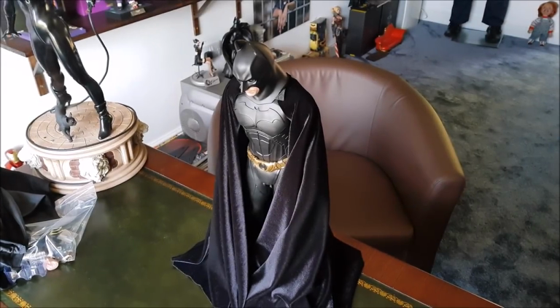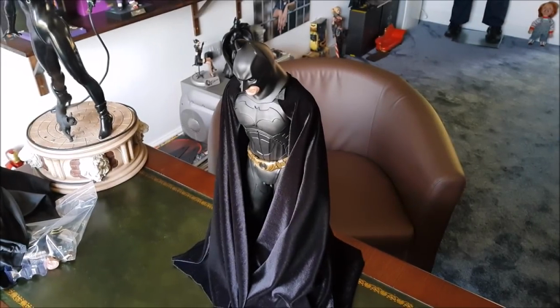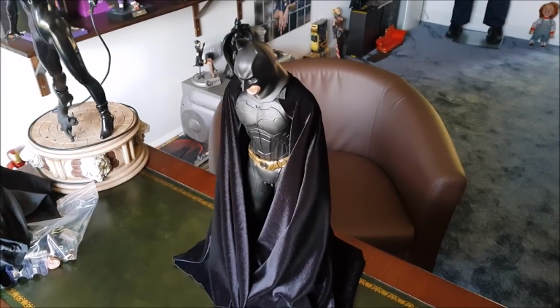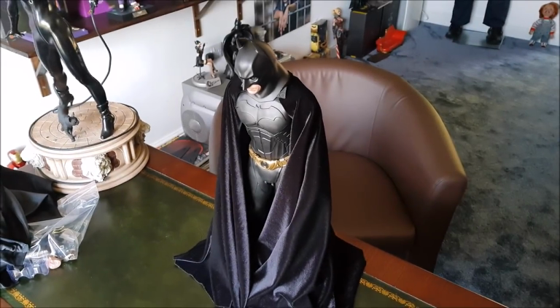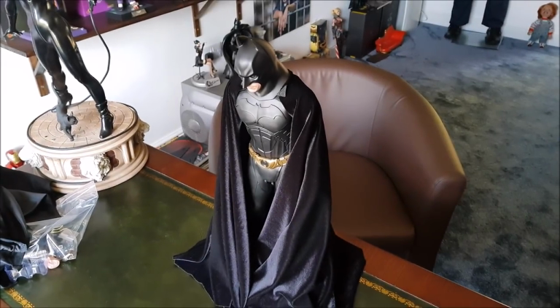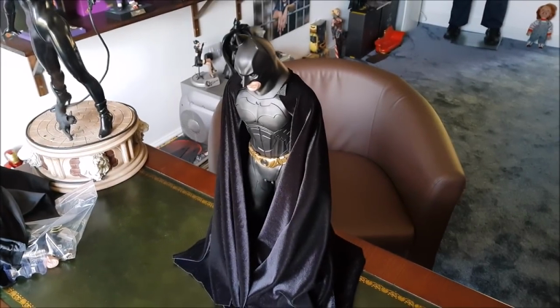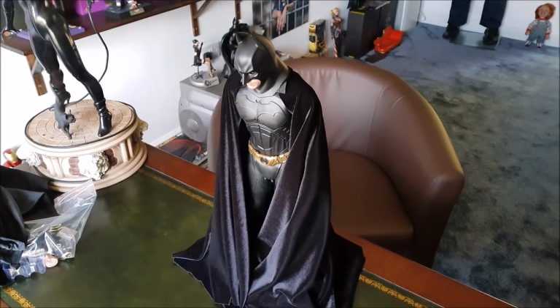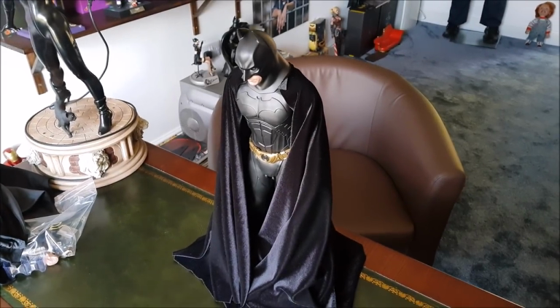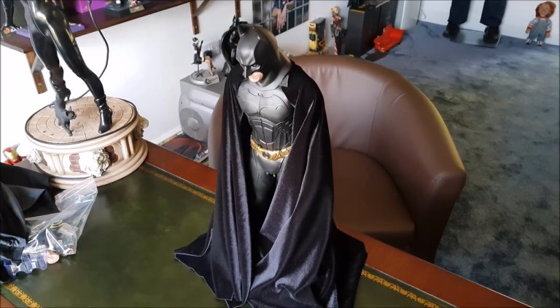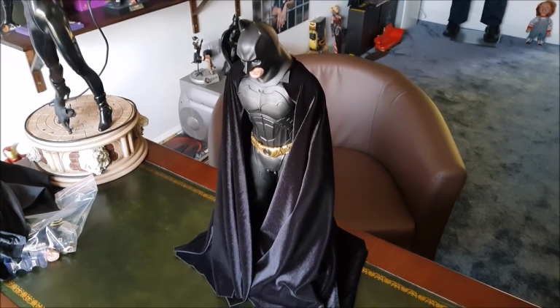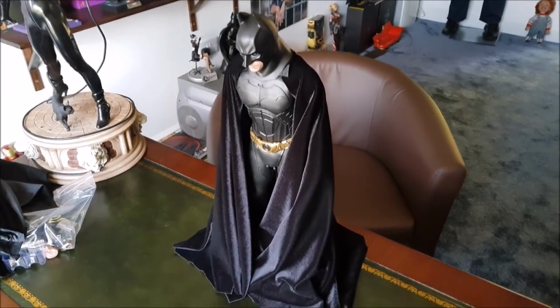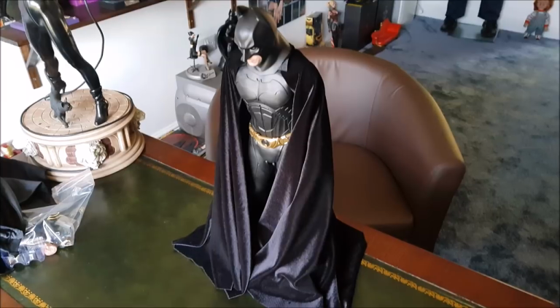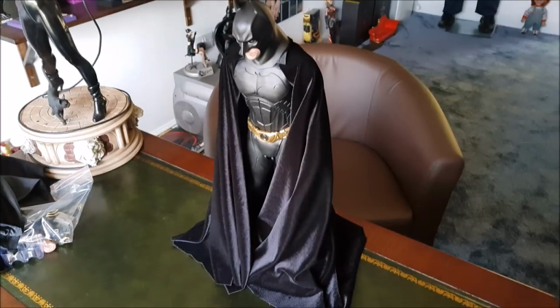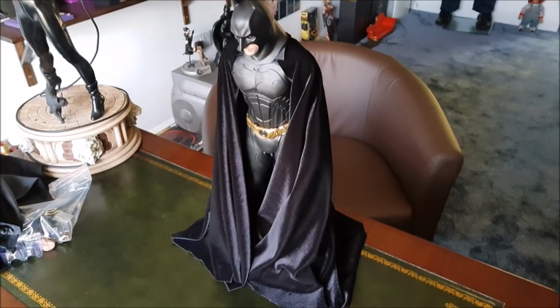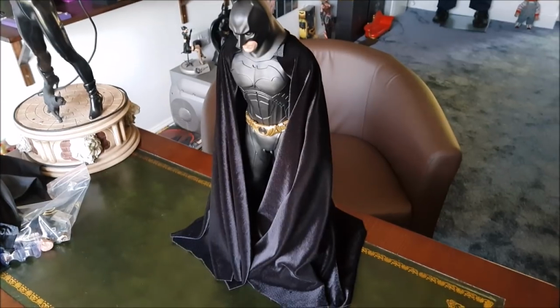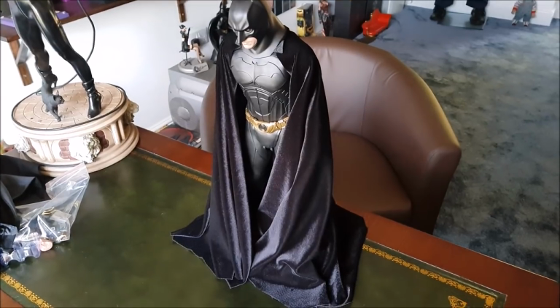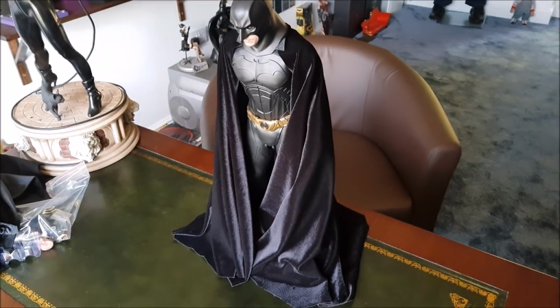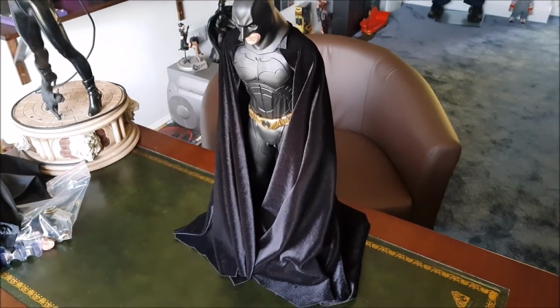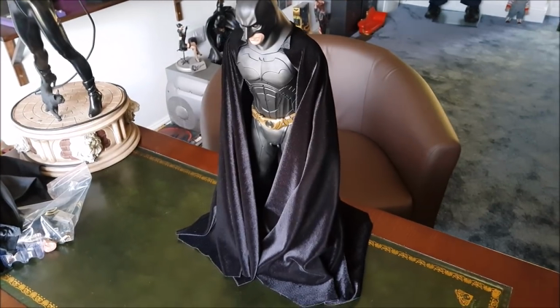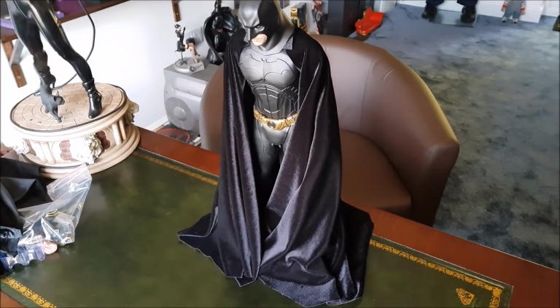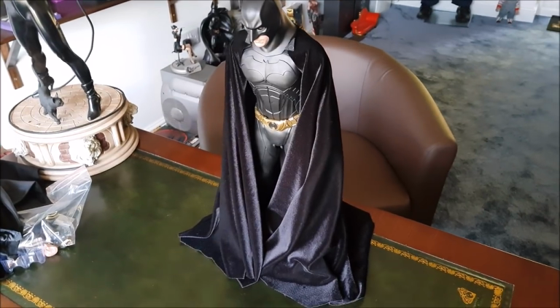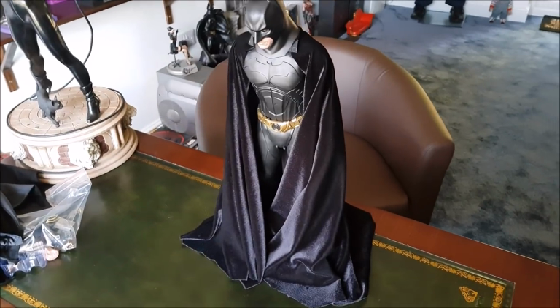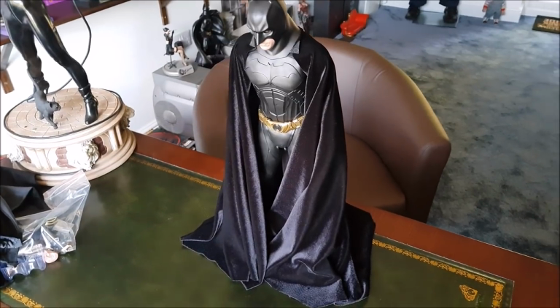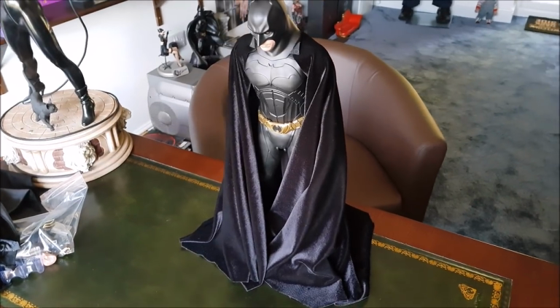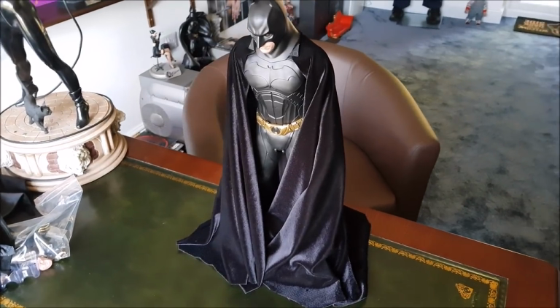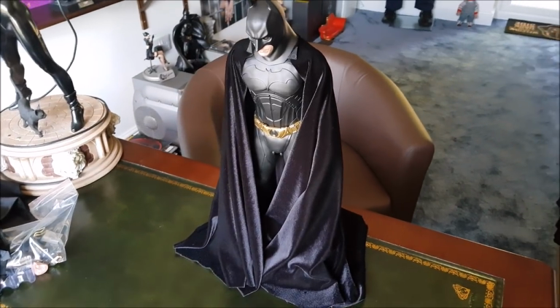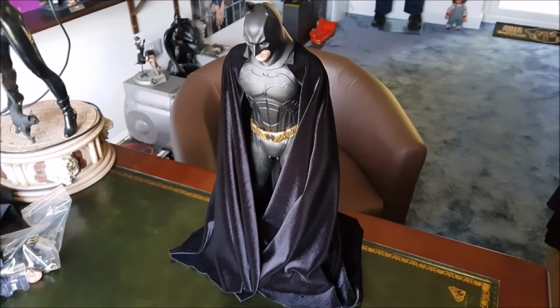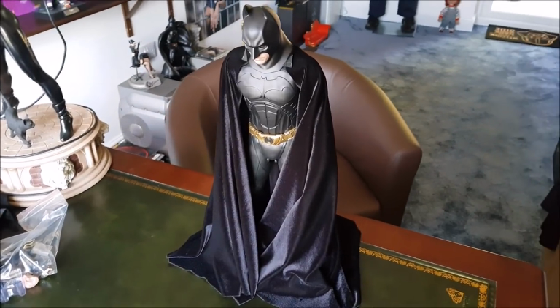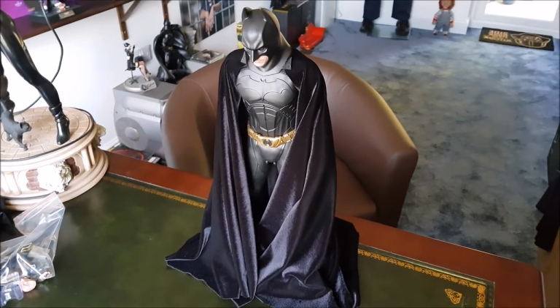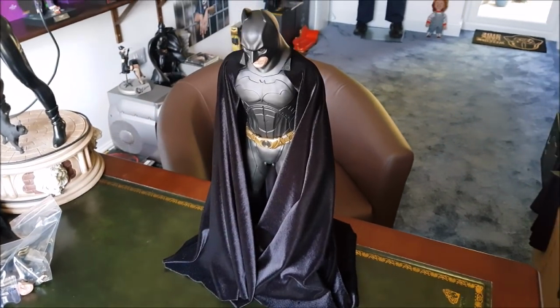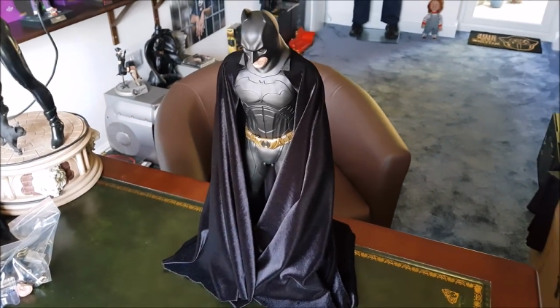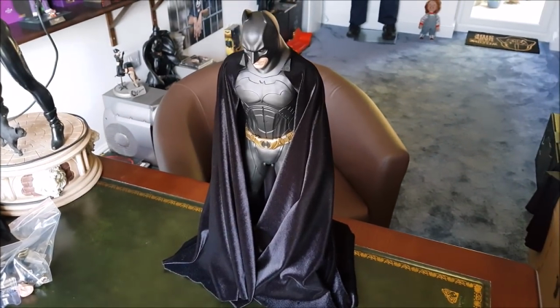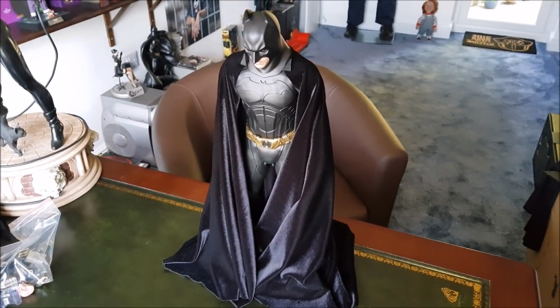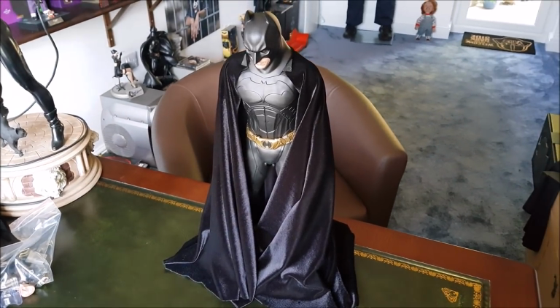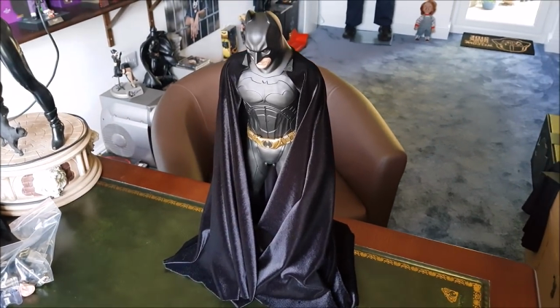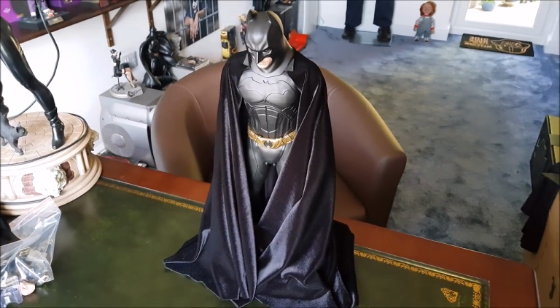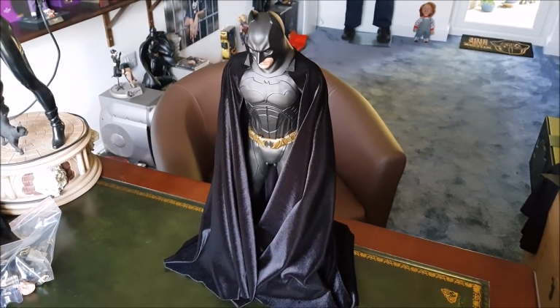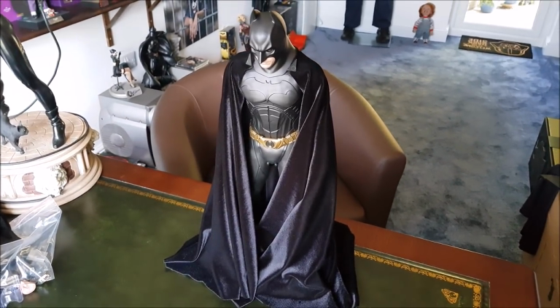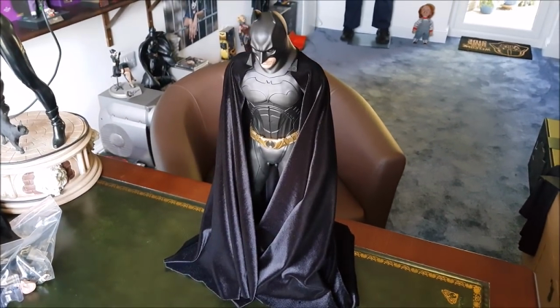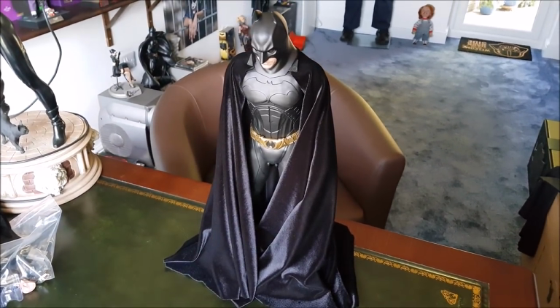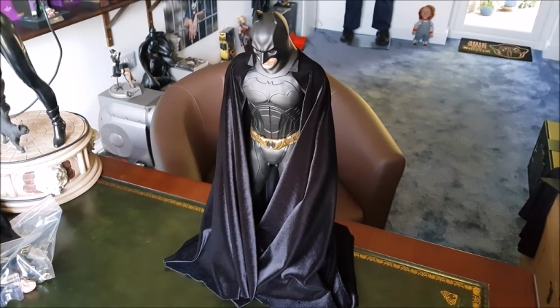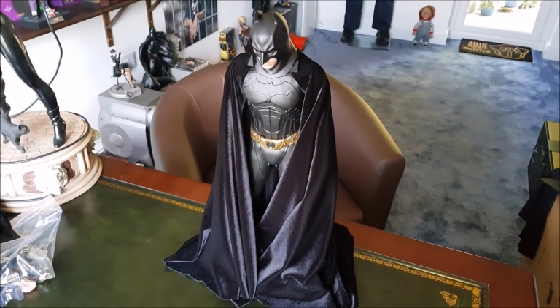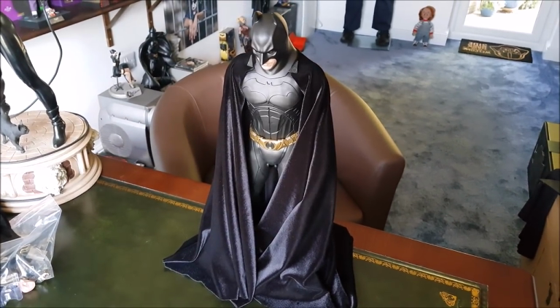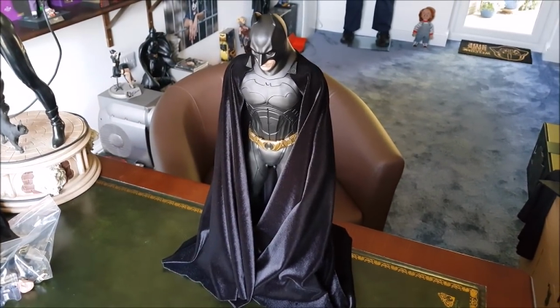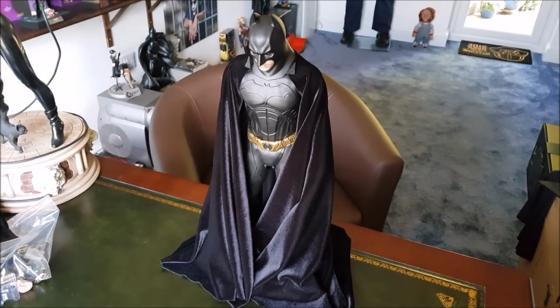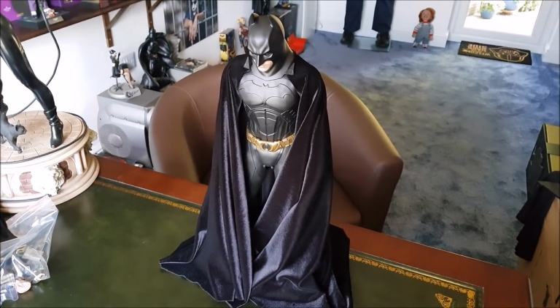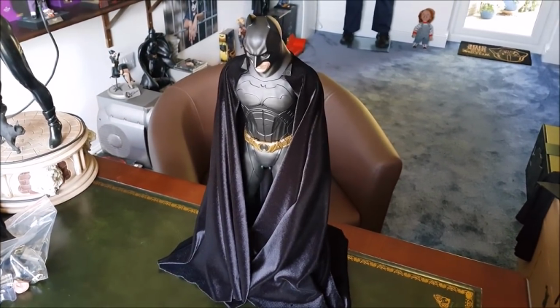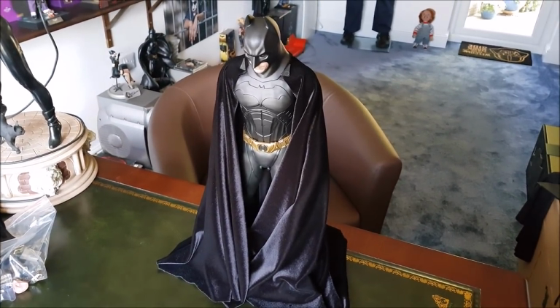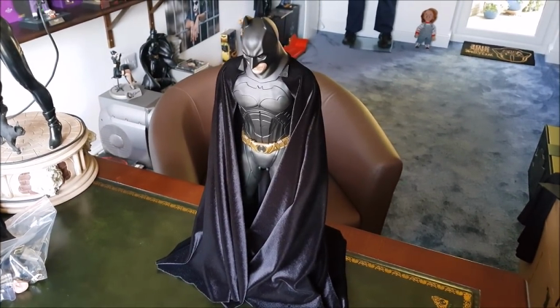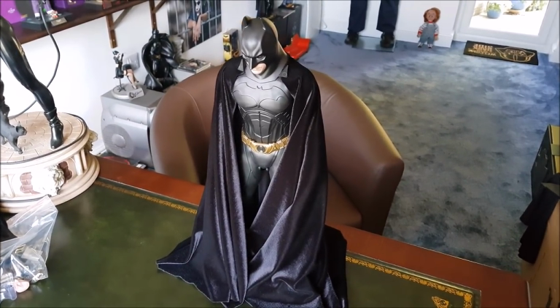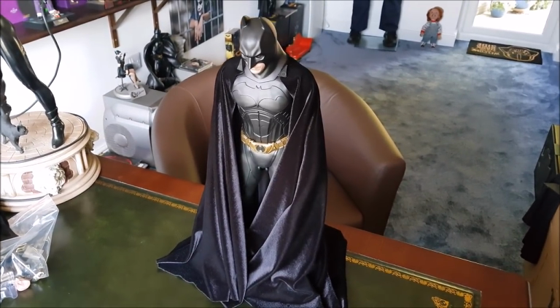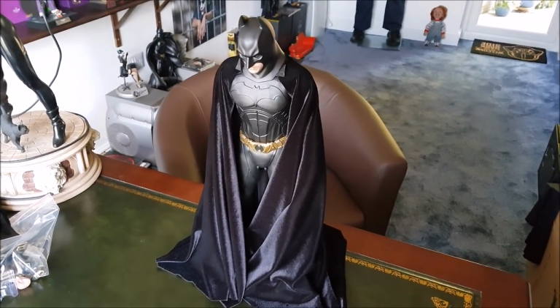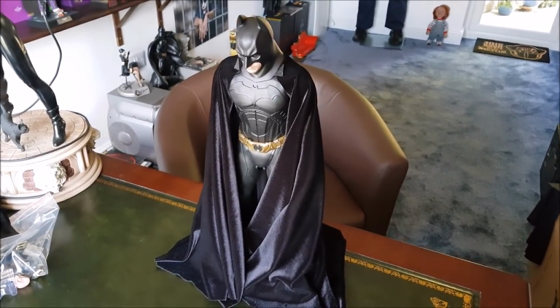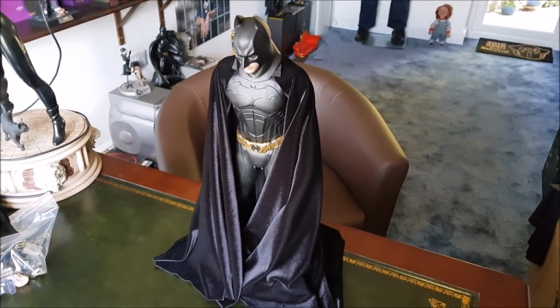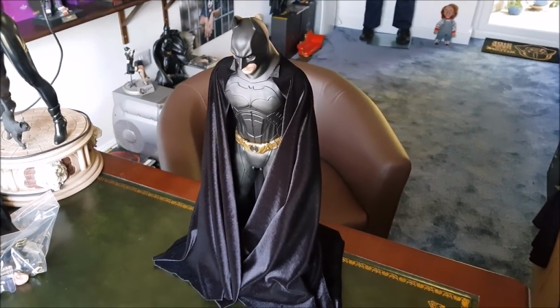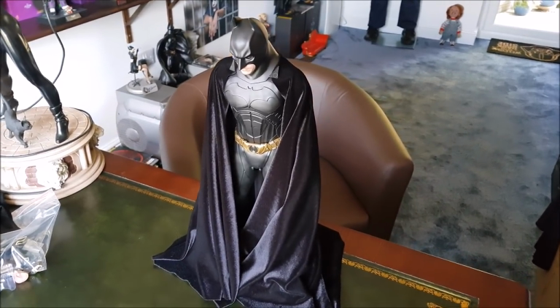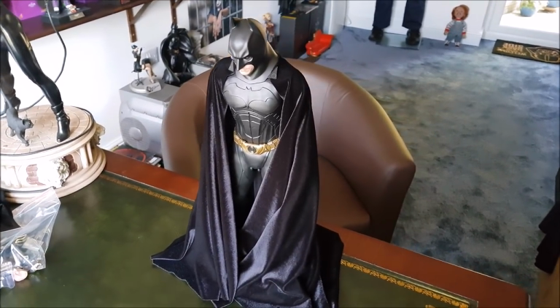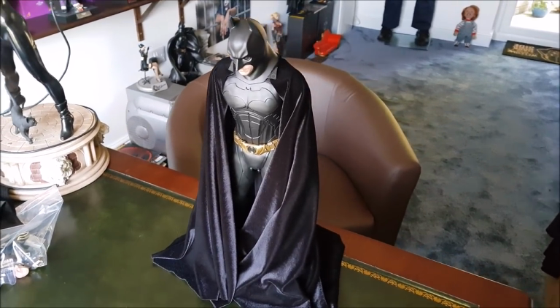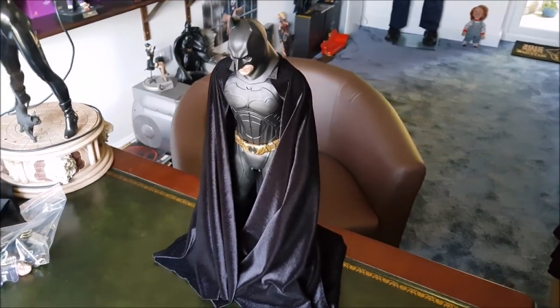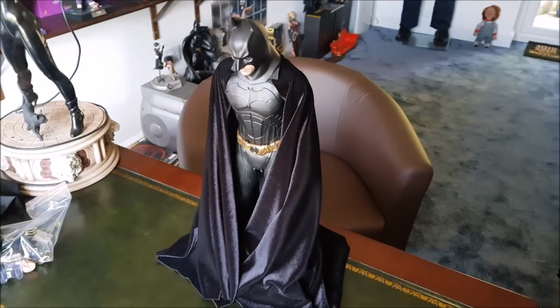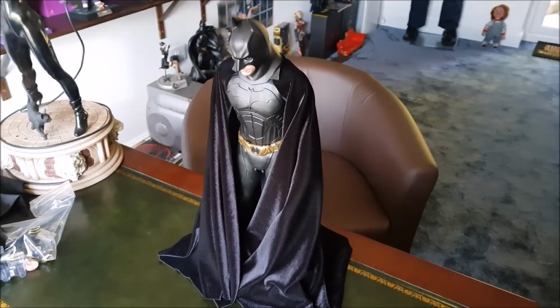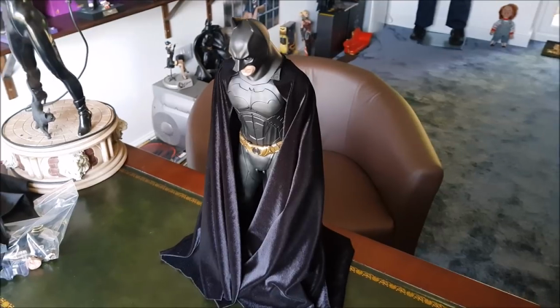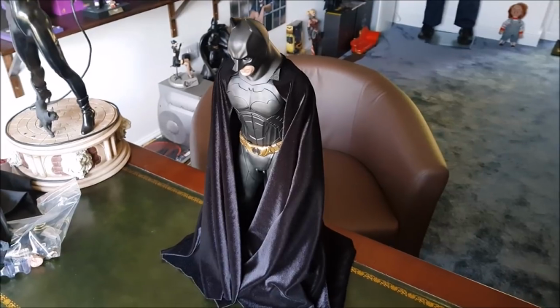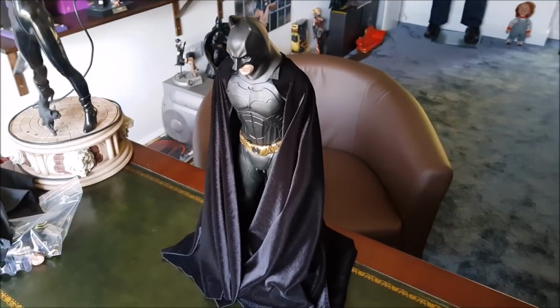Hey everyone, this is a video to show you how it looks when you put a custom velvet cape on the new Hot Toys 1/4 scale Batman Begins Batman figure.